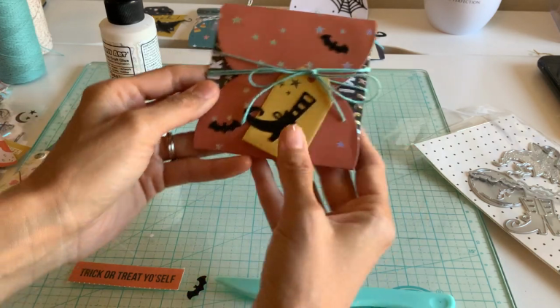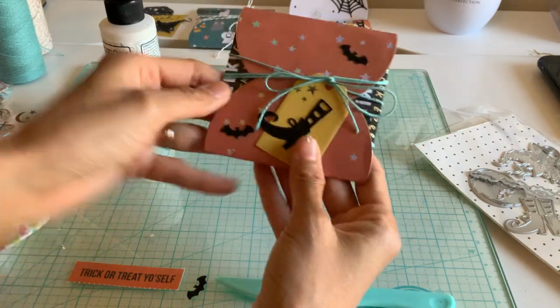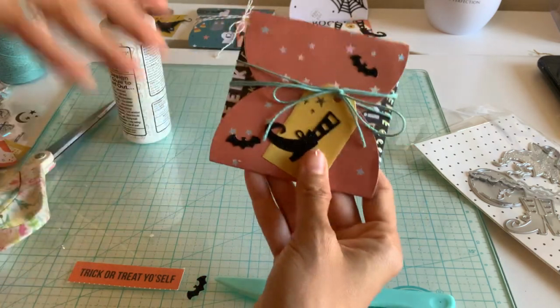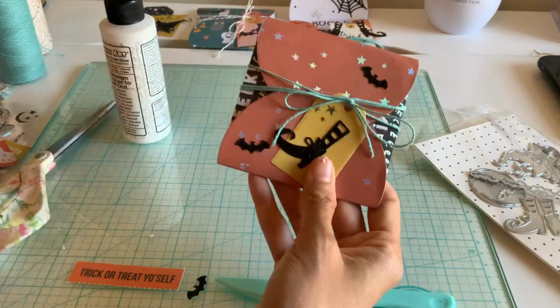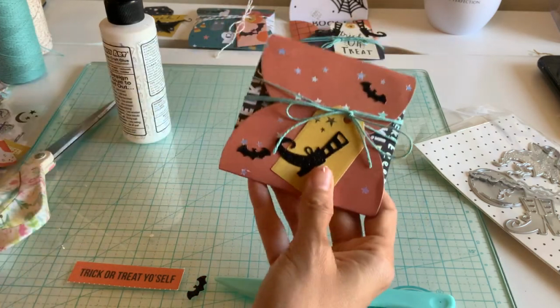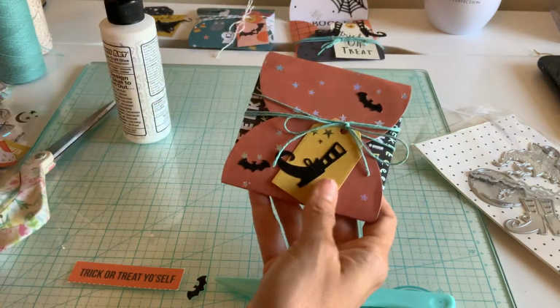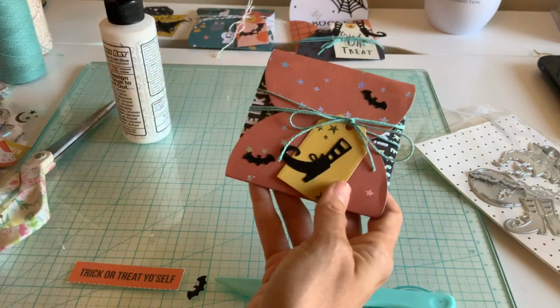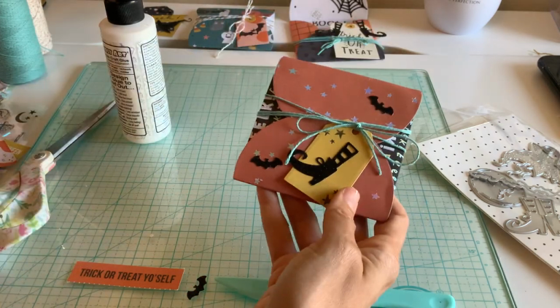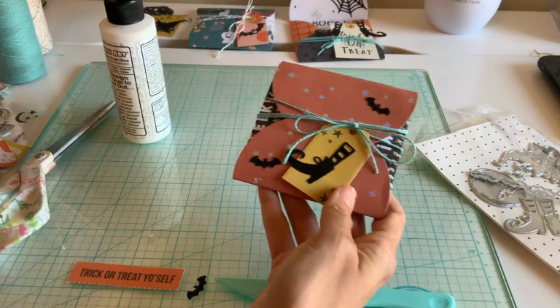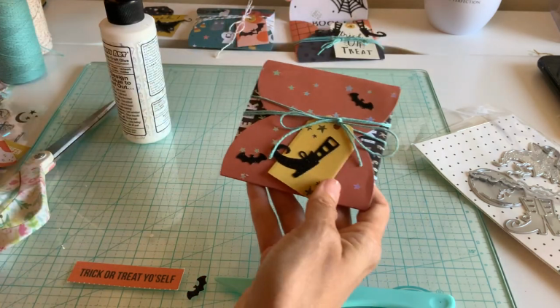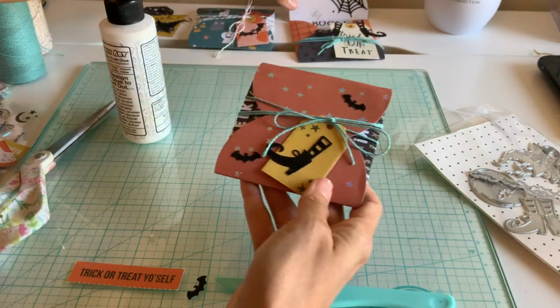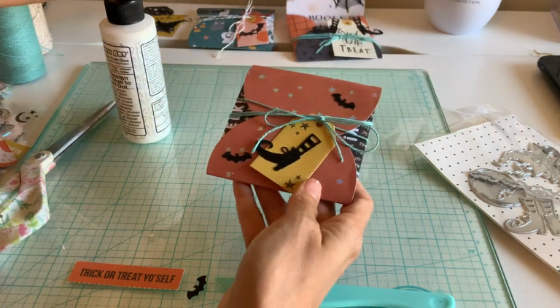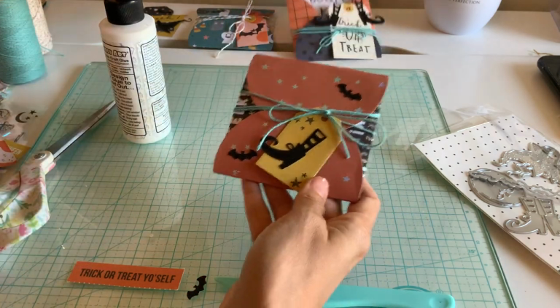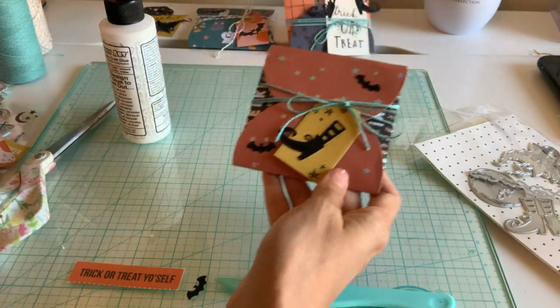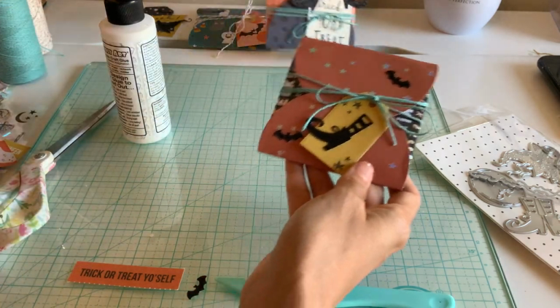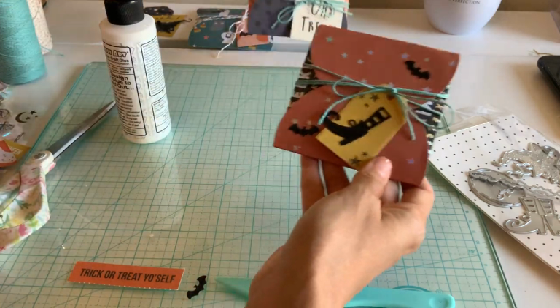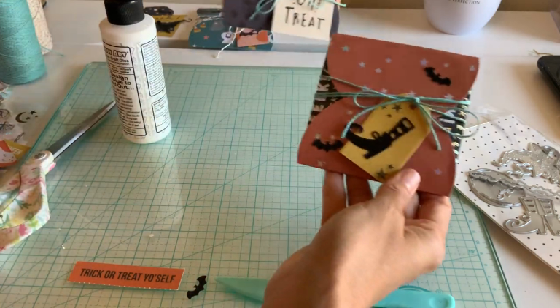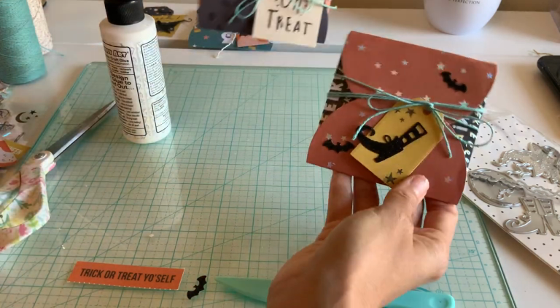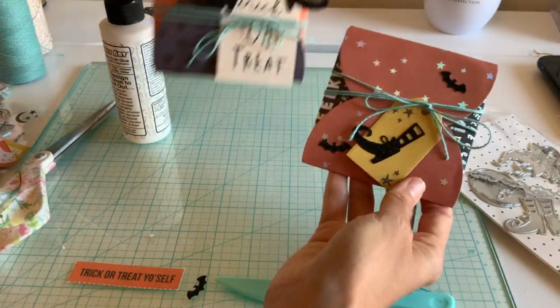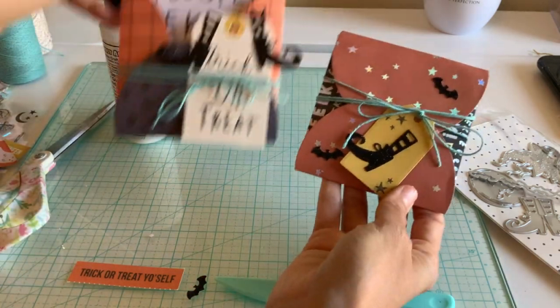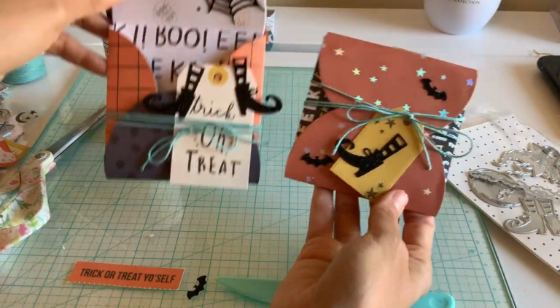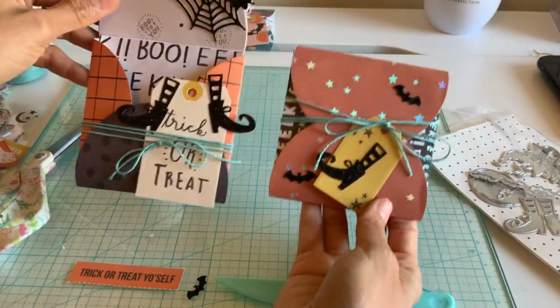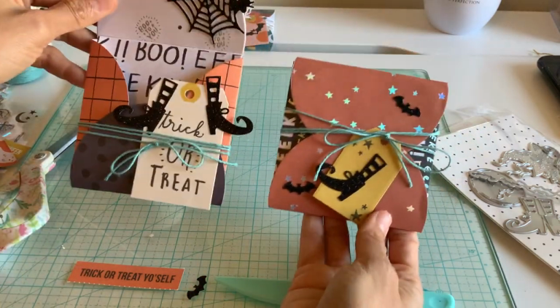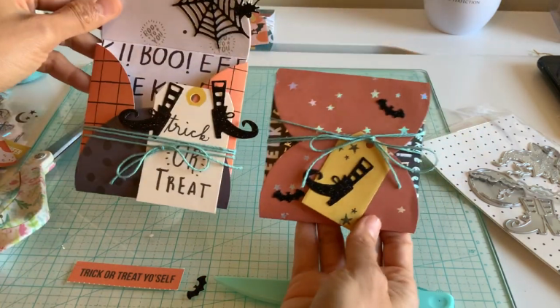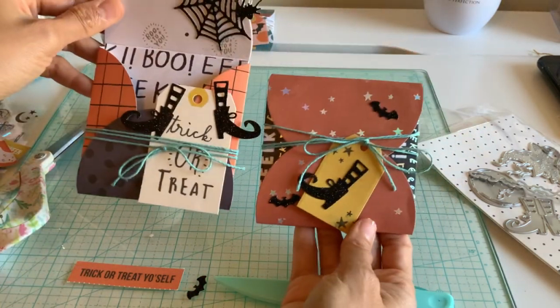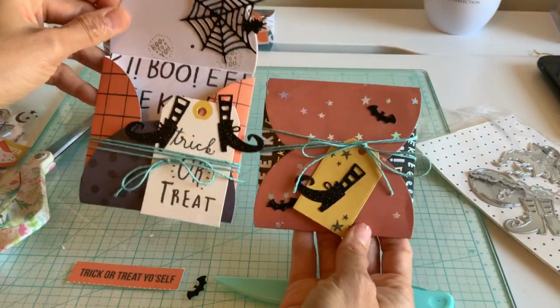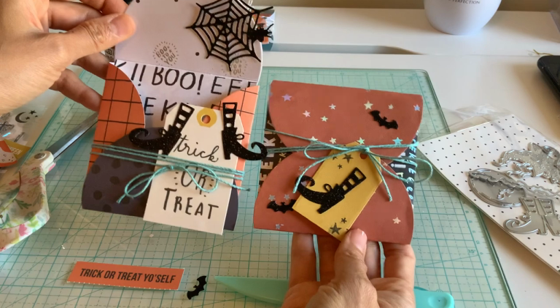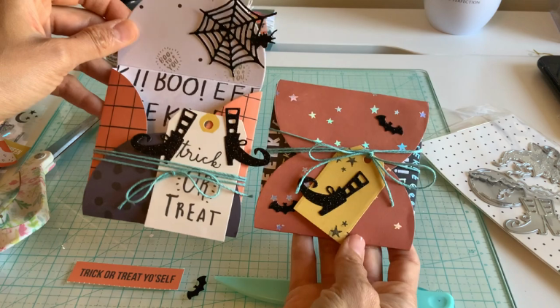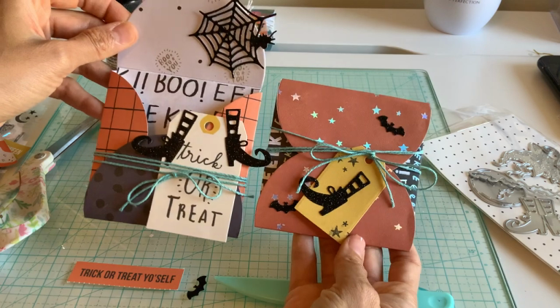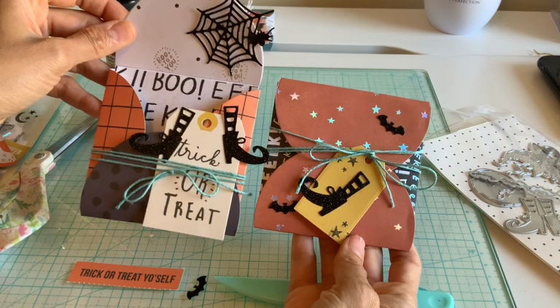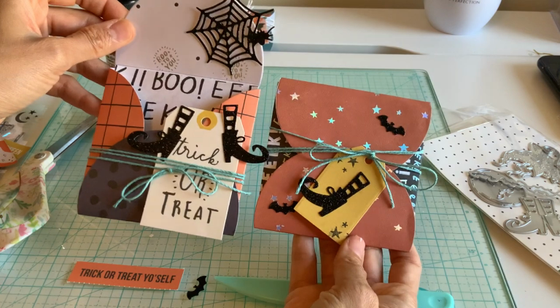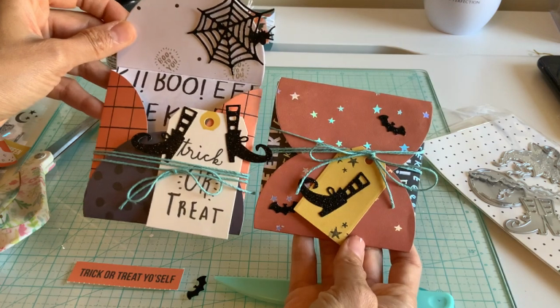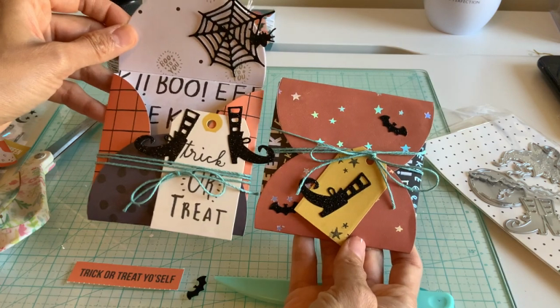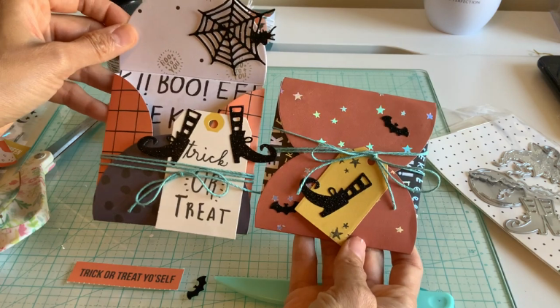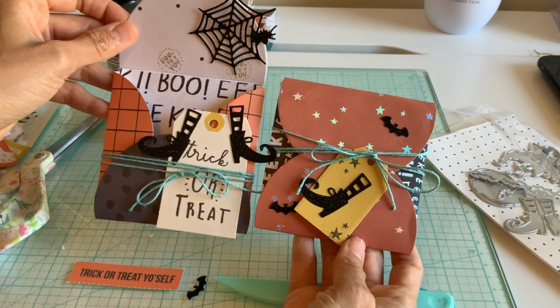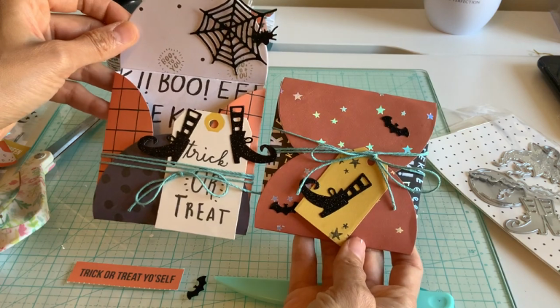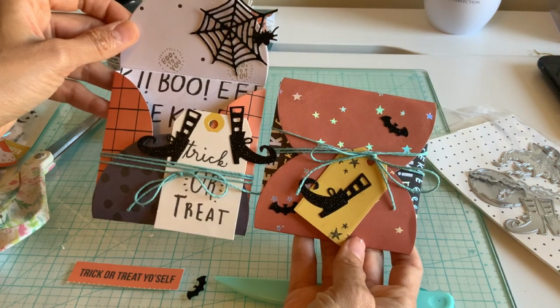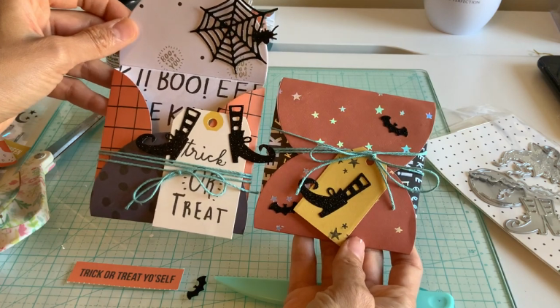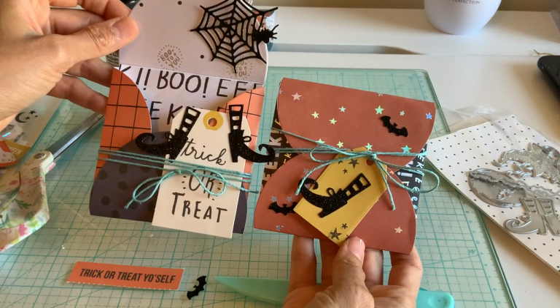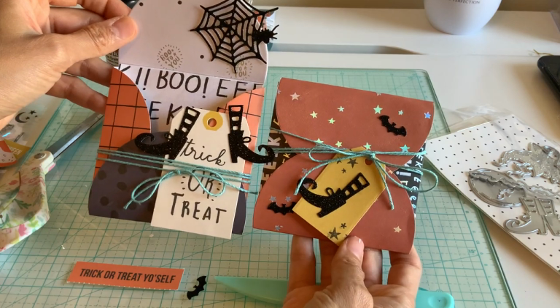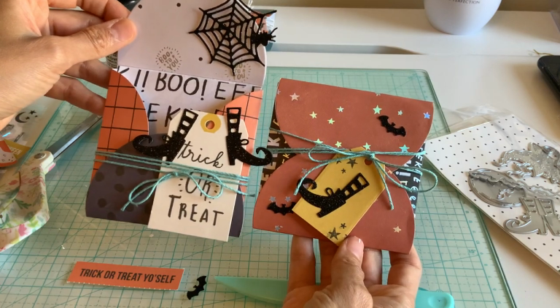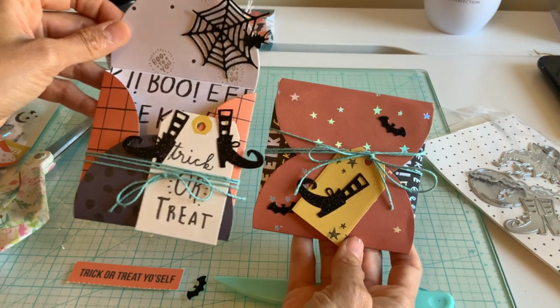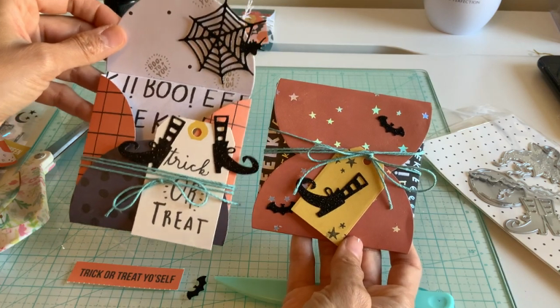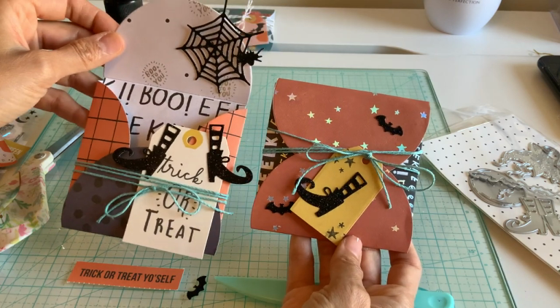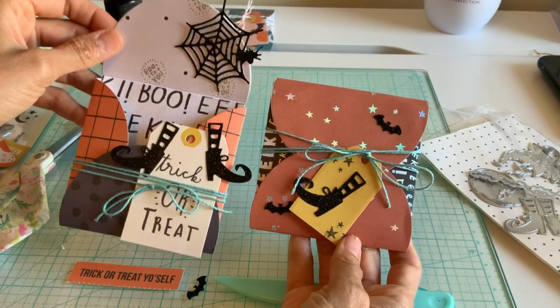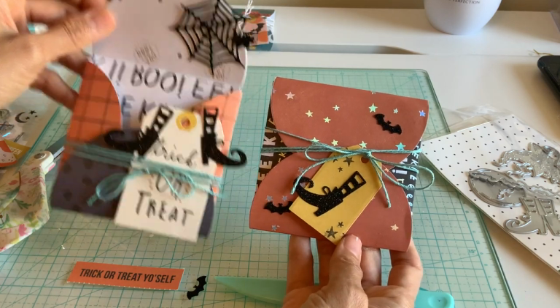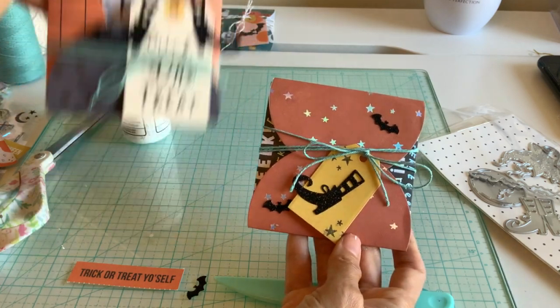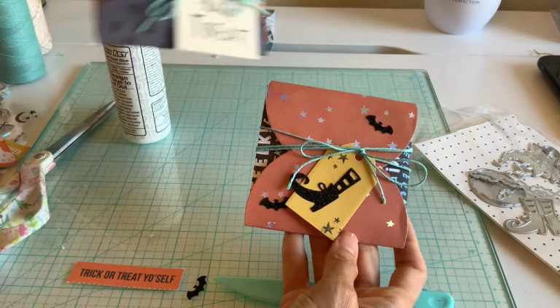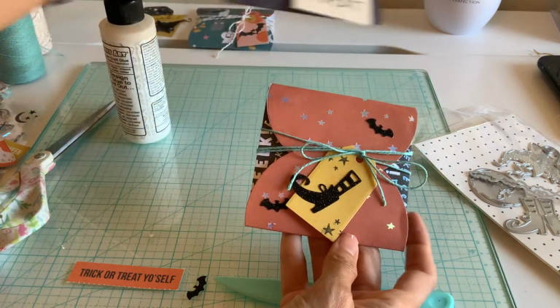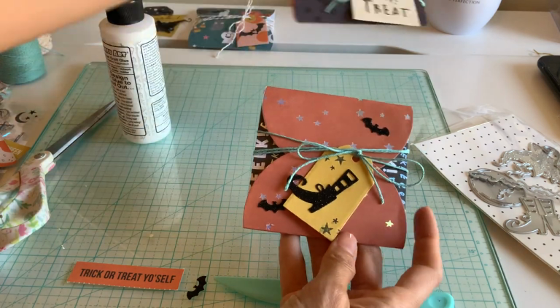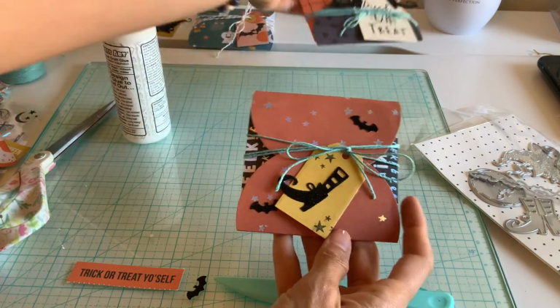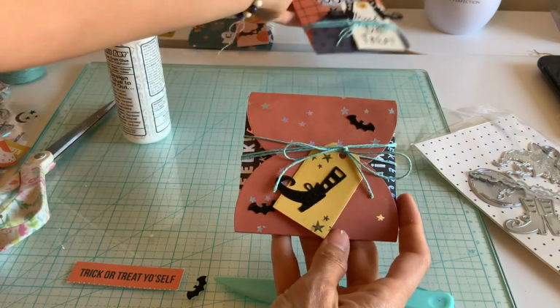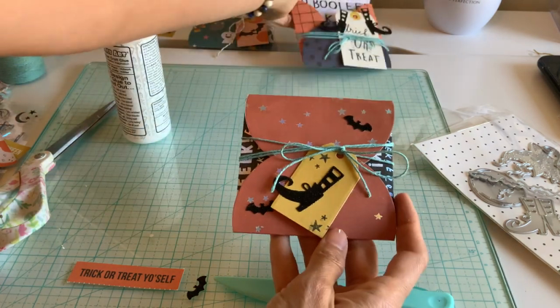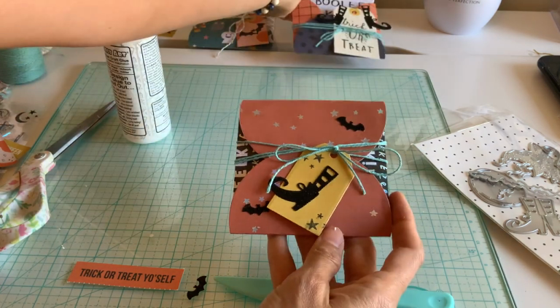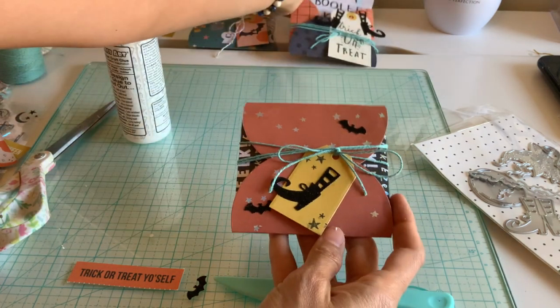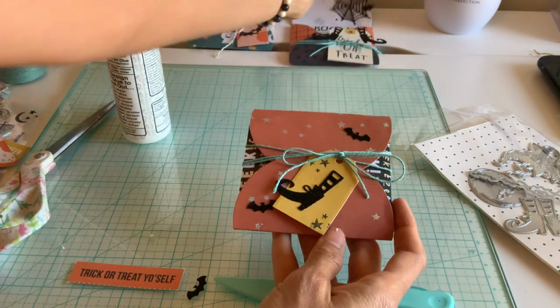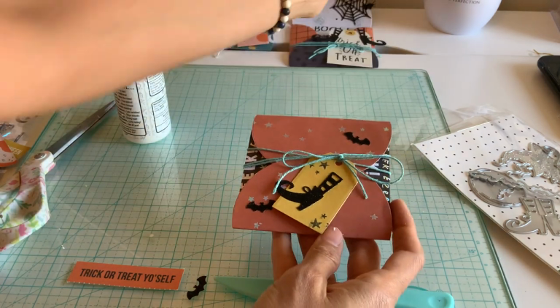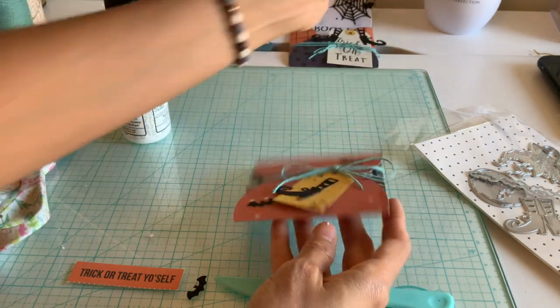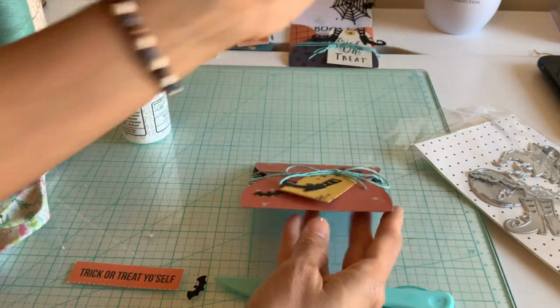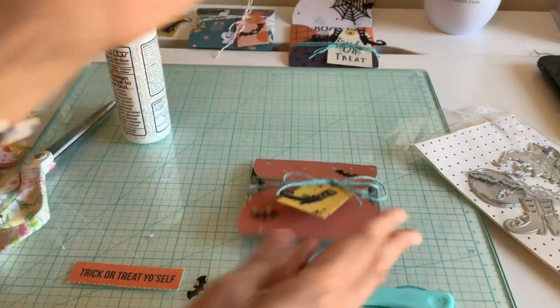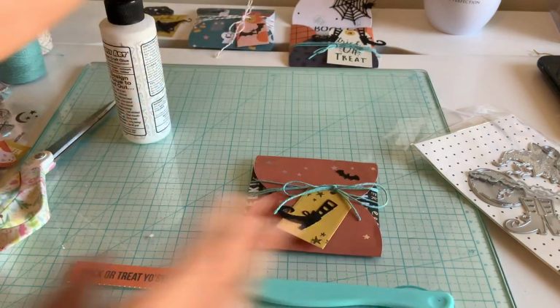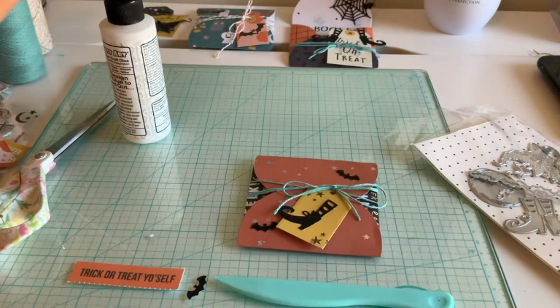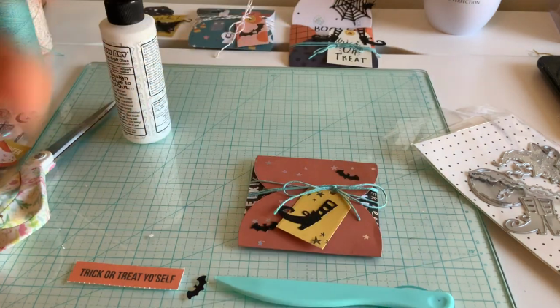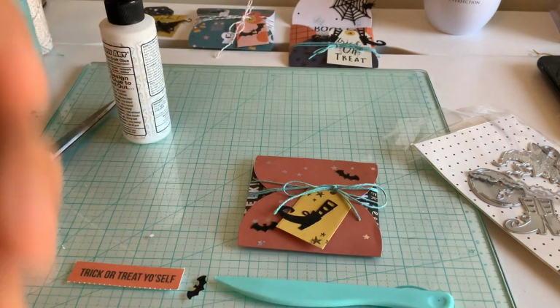Super easy, and I just thought it was a nice, fun little Sunday project. I hope you guys enjoyed this. Thanks so much, you guys.